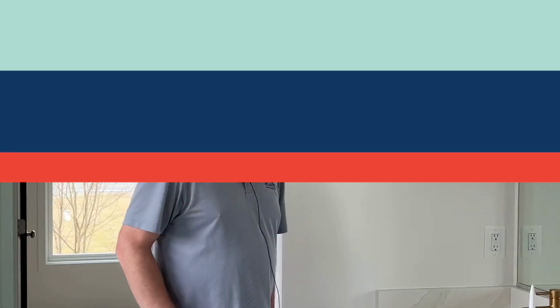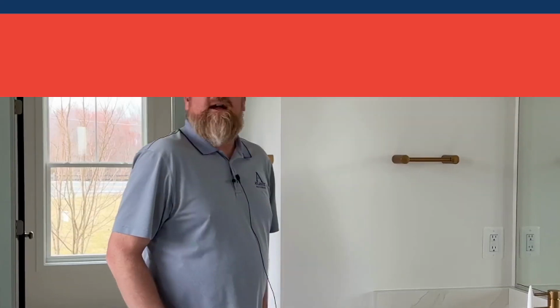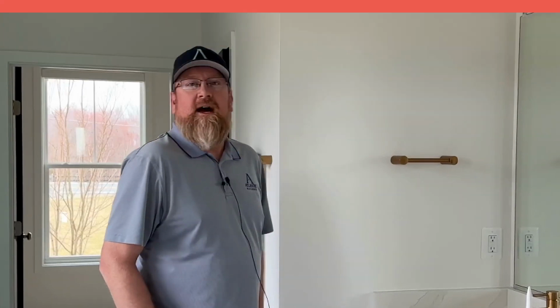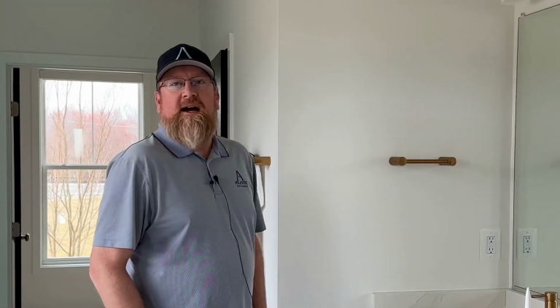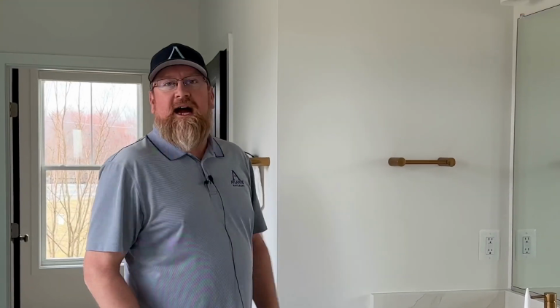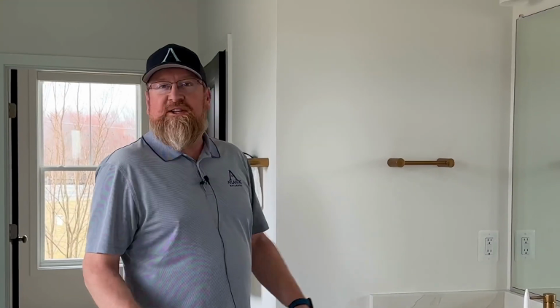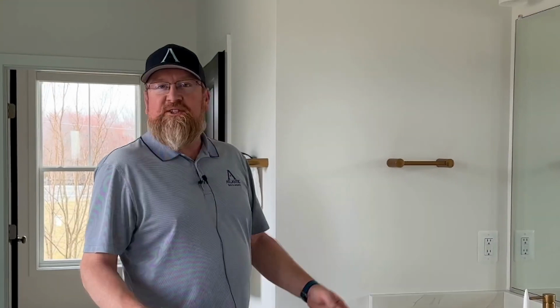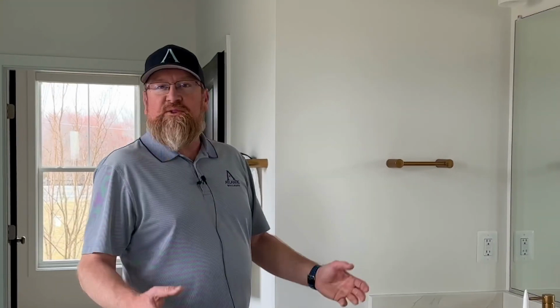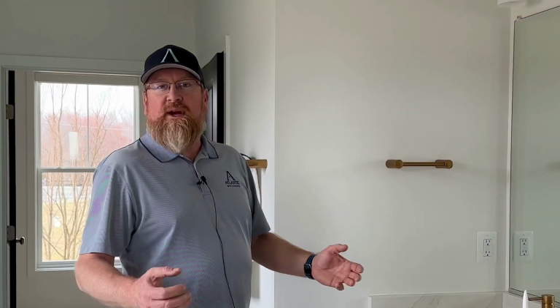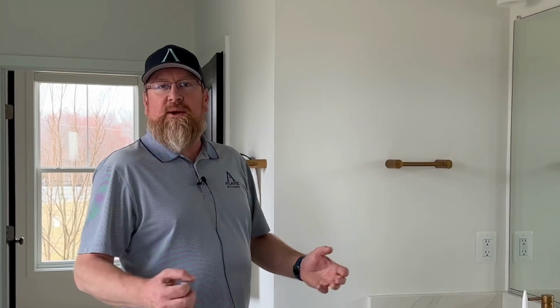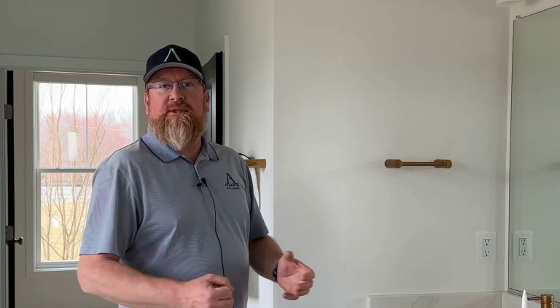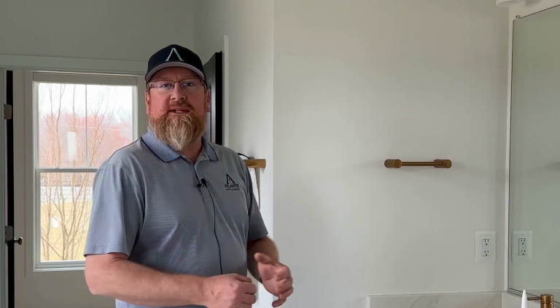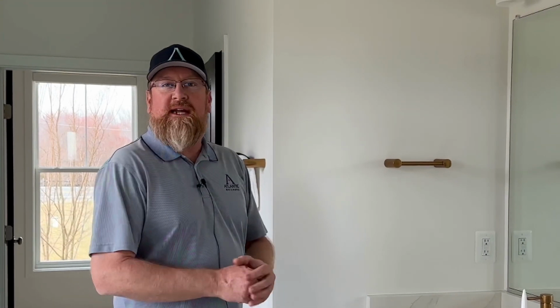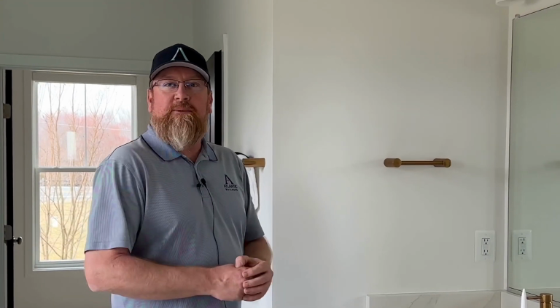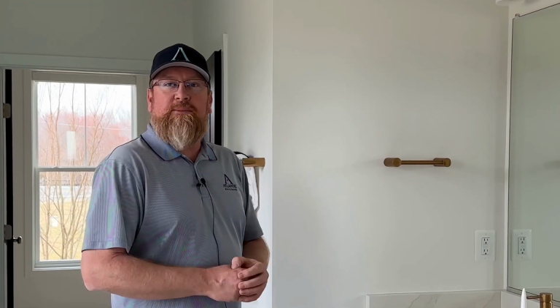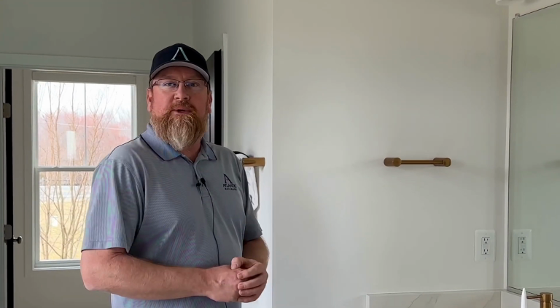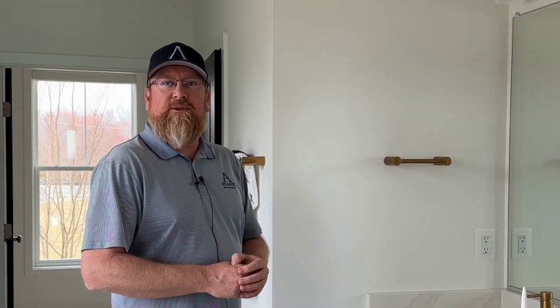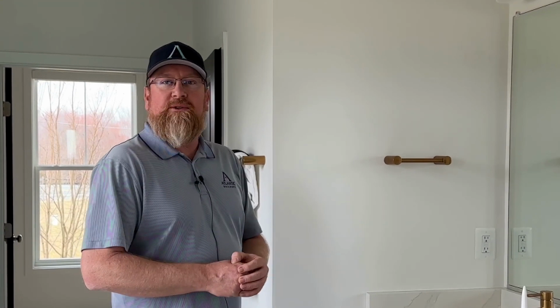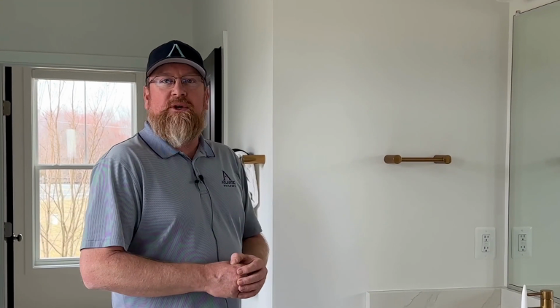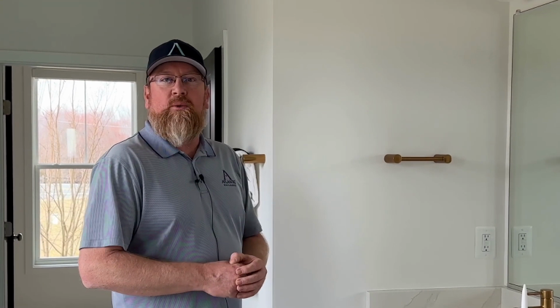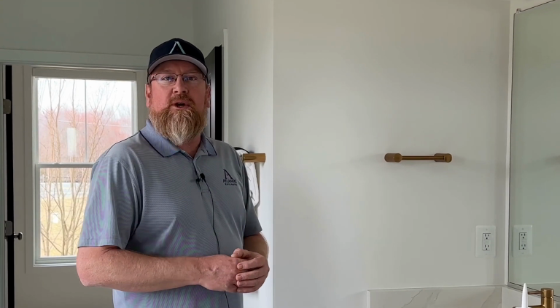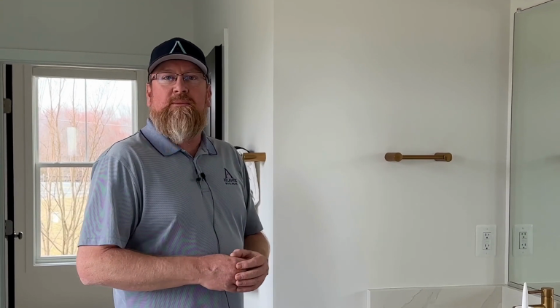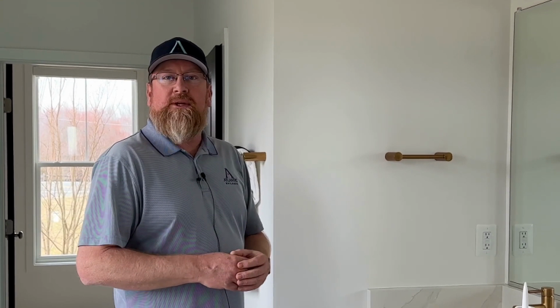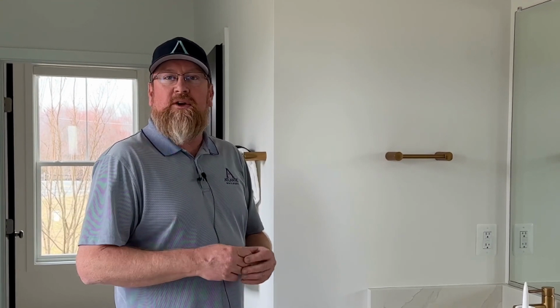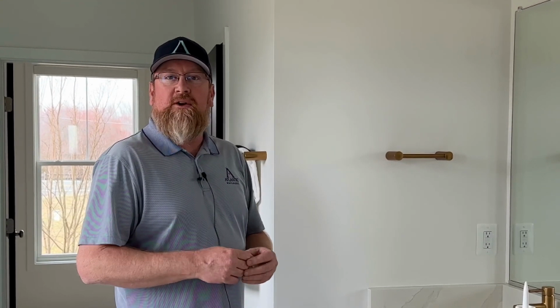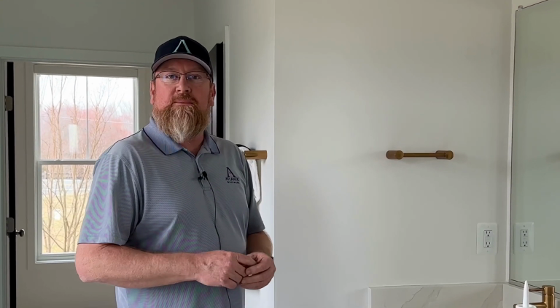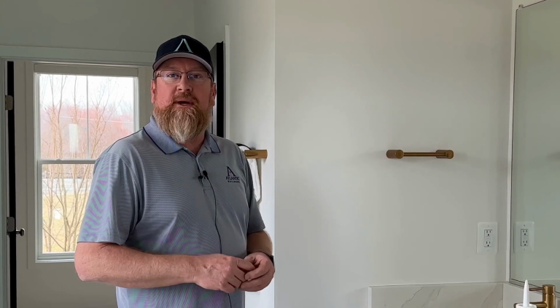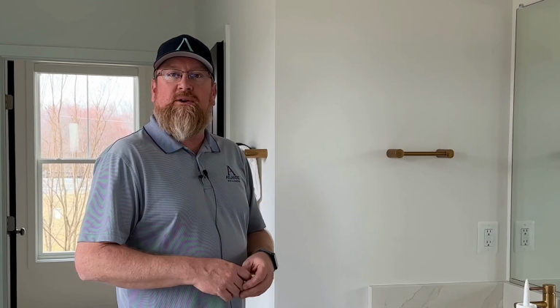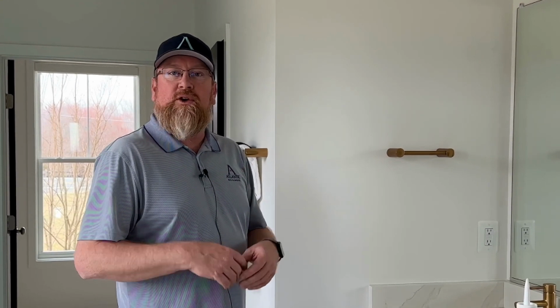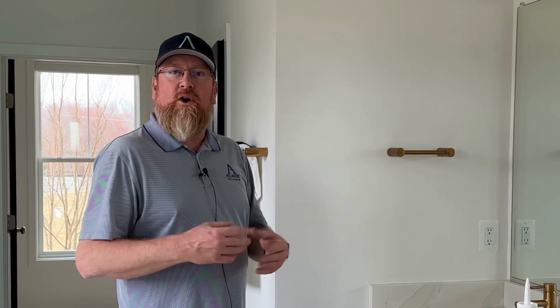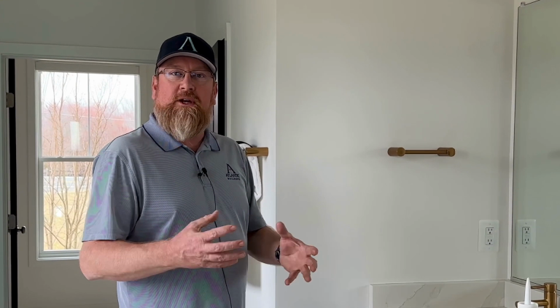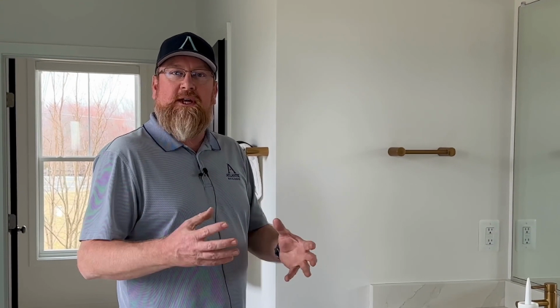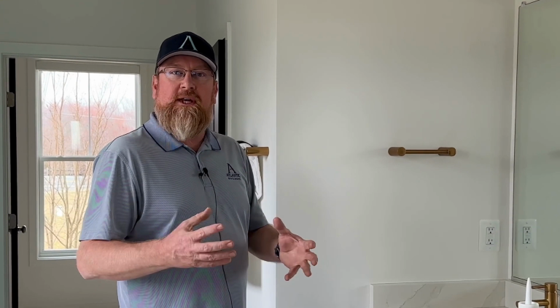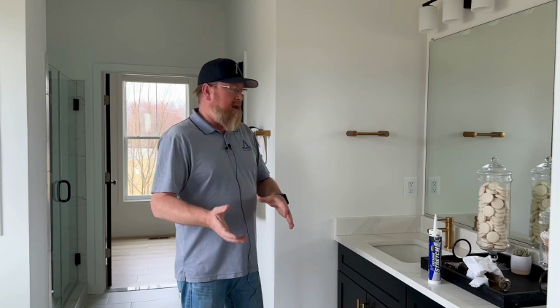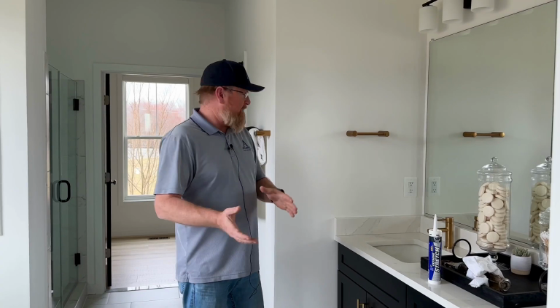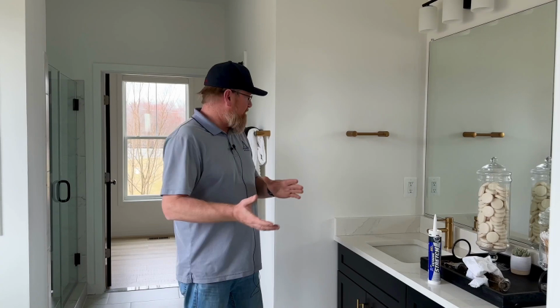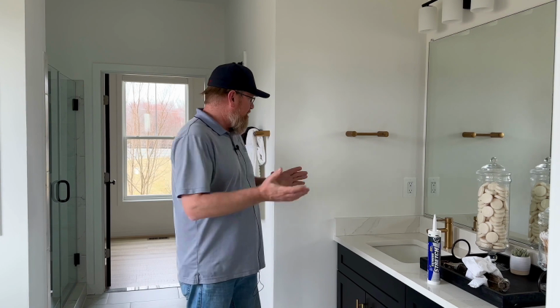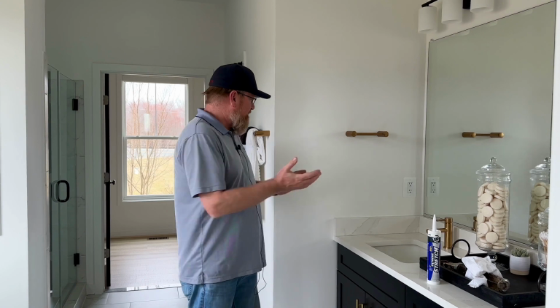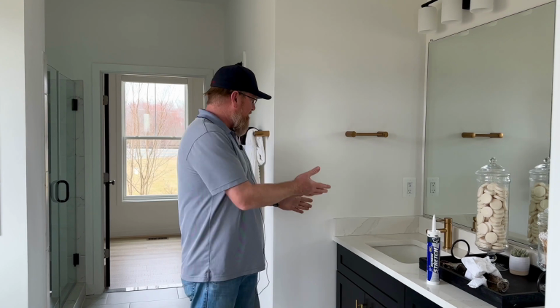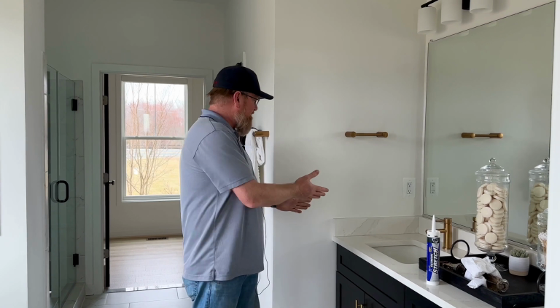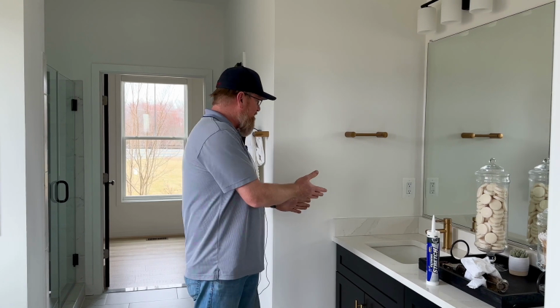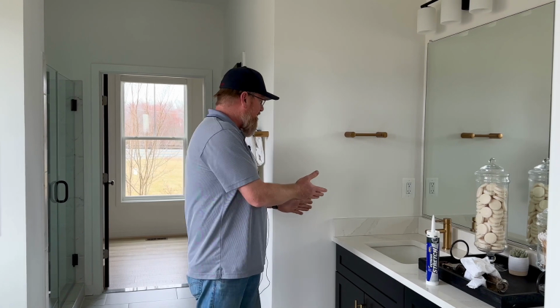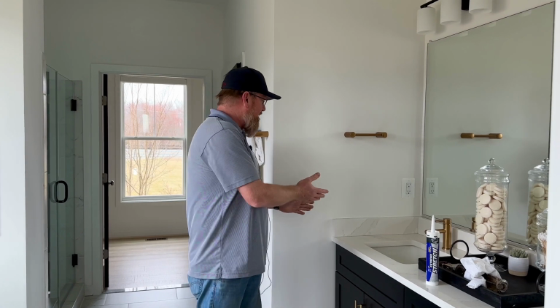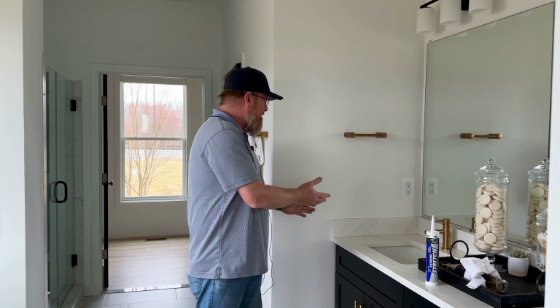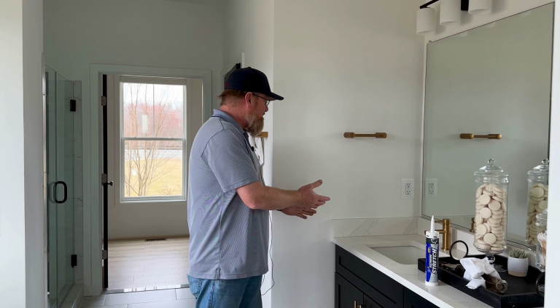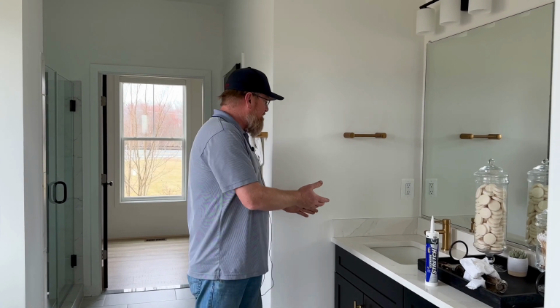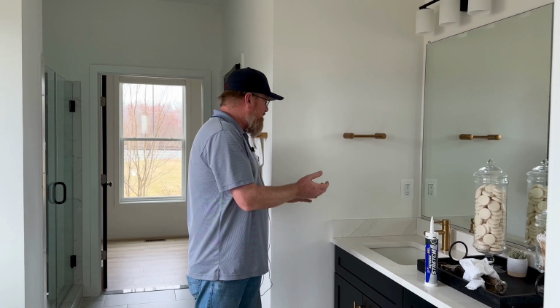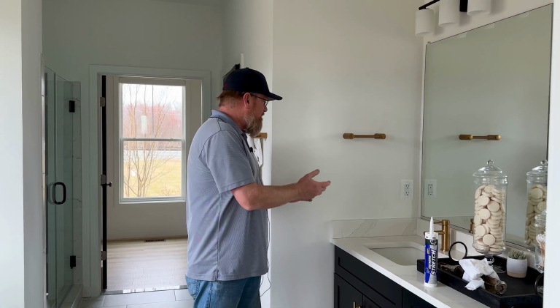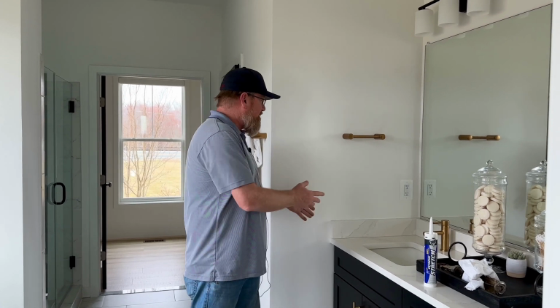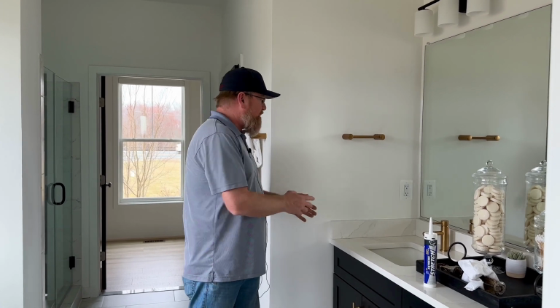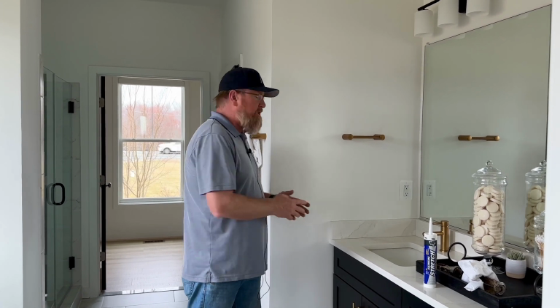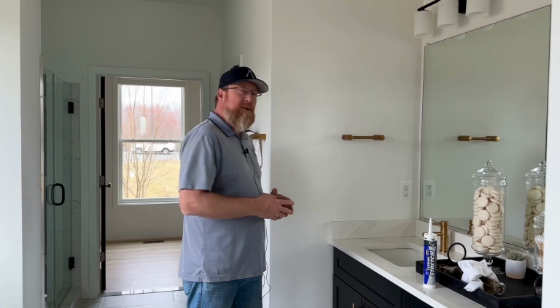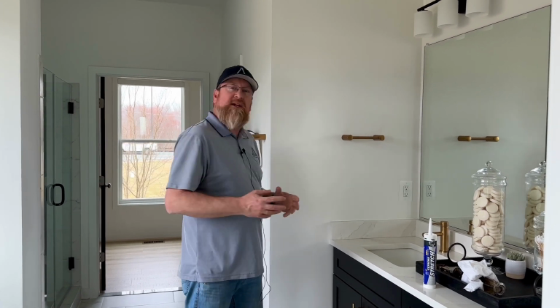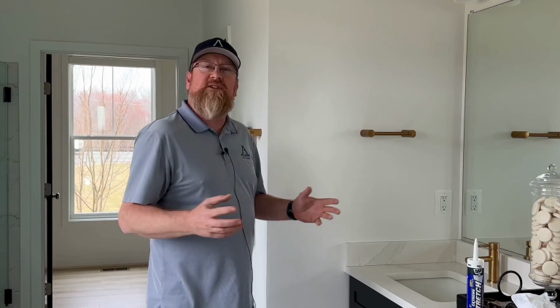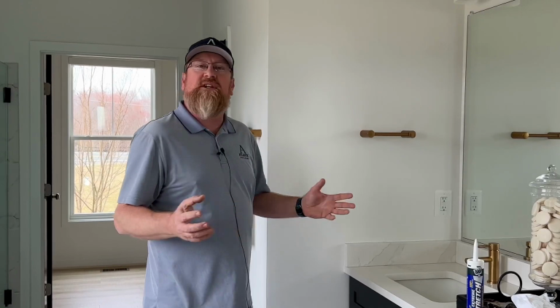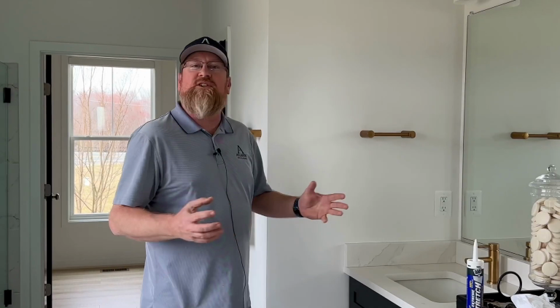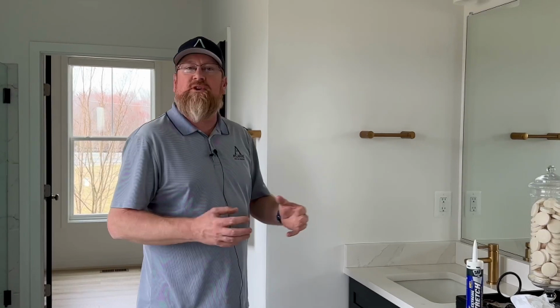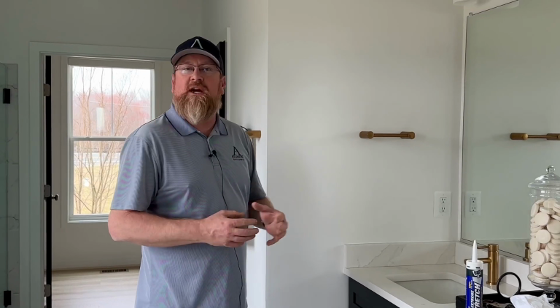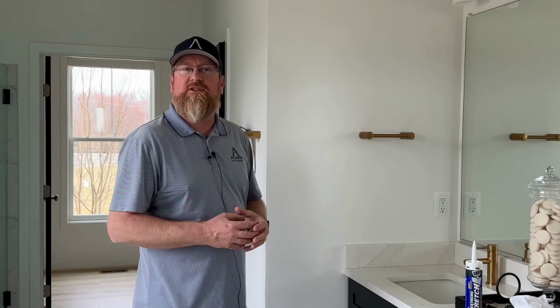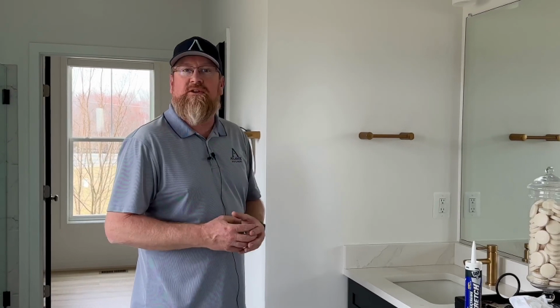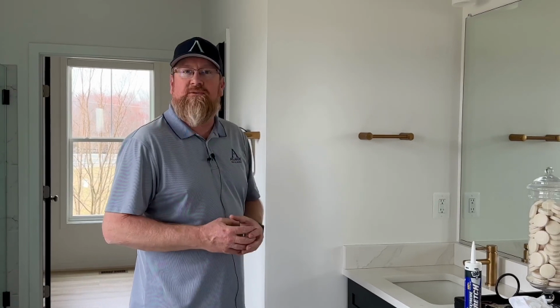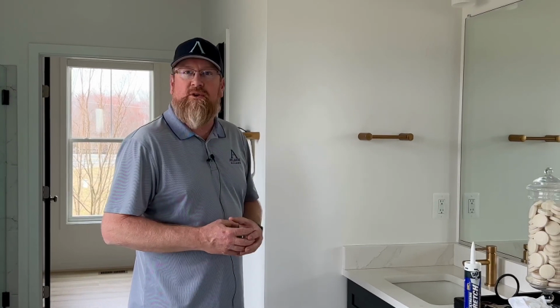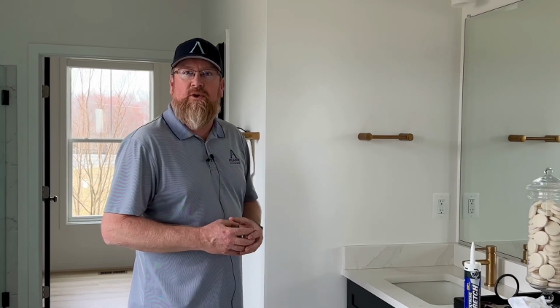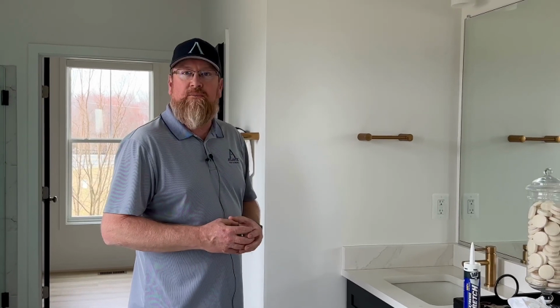Hi, this is Greg with Atlantic Builders. We're going to be talking about caulking and fixing cracks due to expansion and contraction of your home.